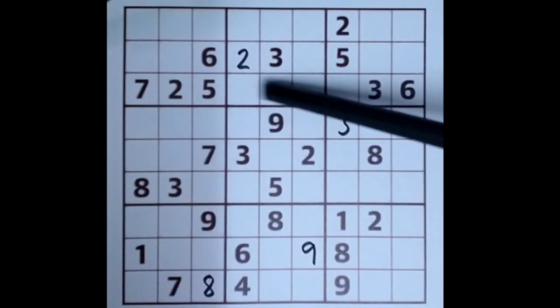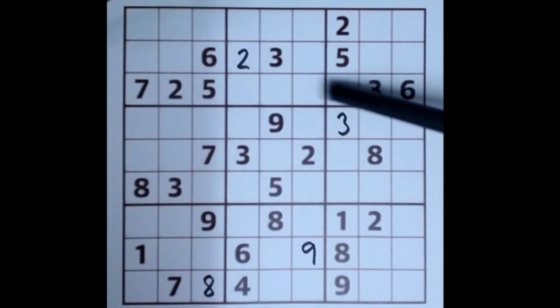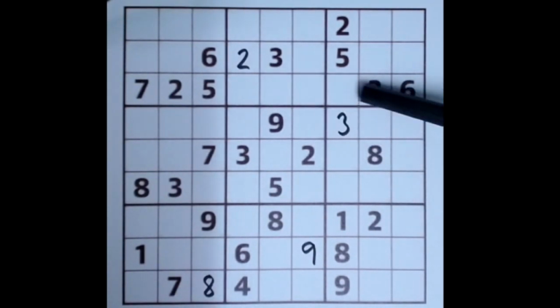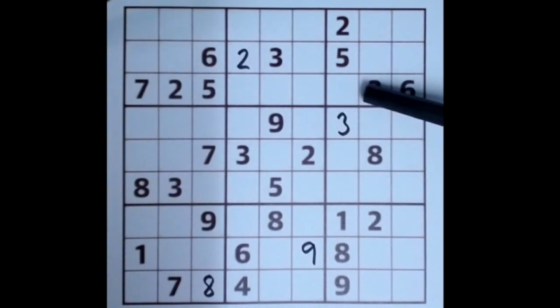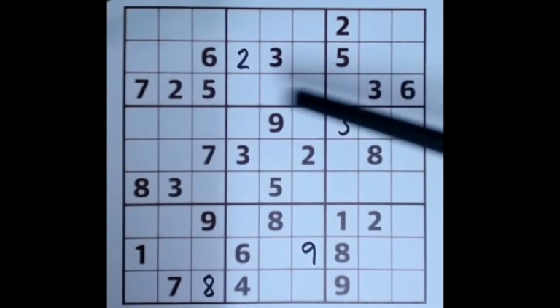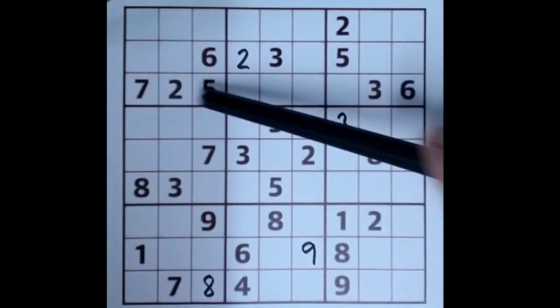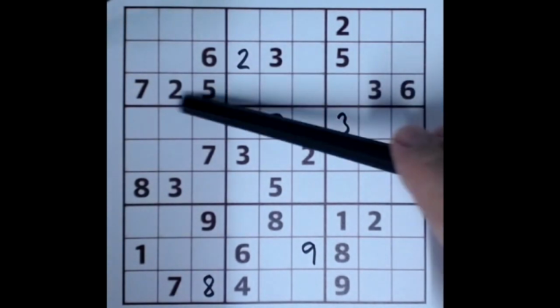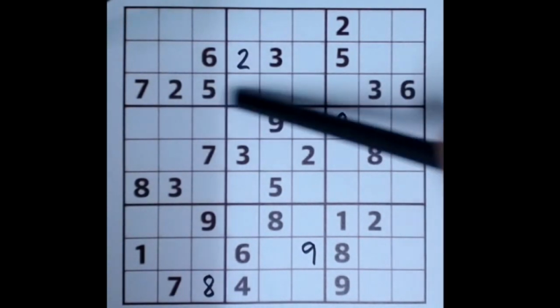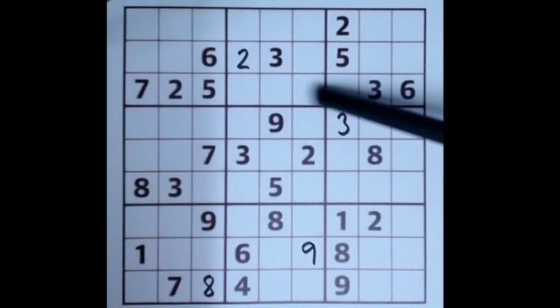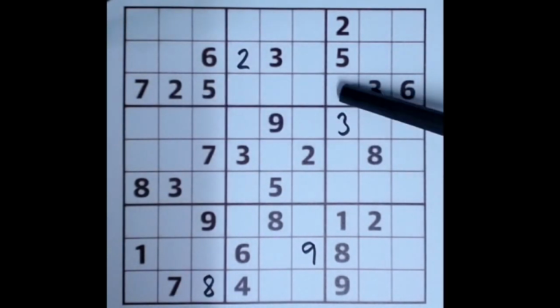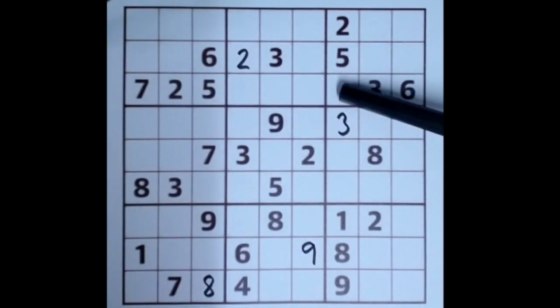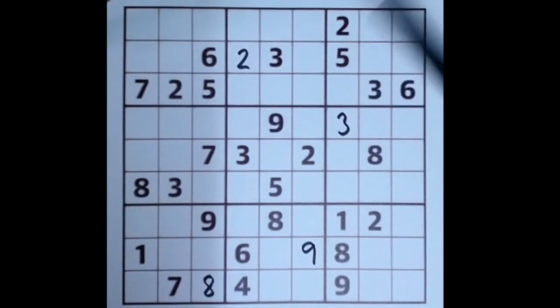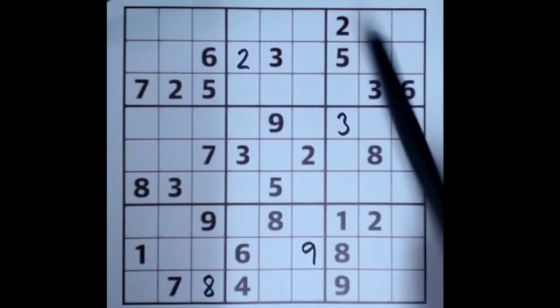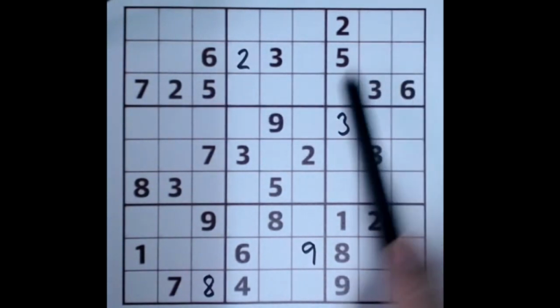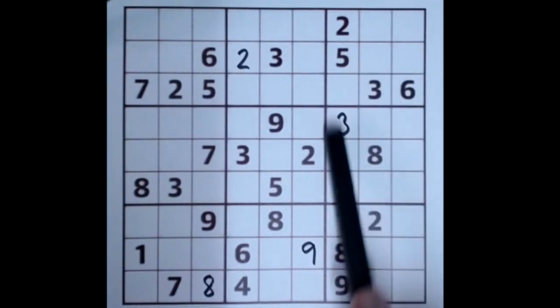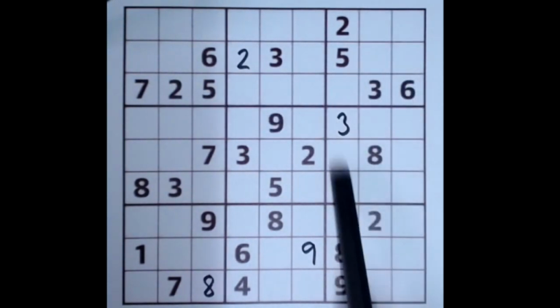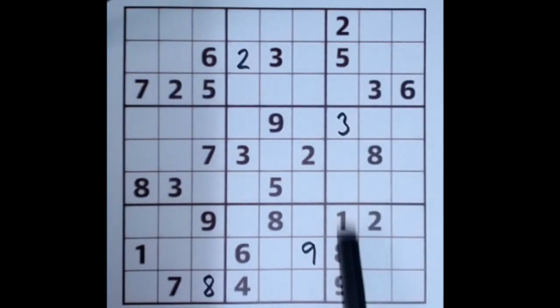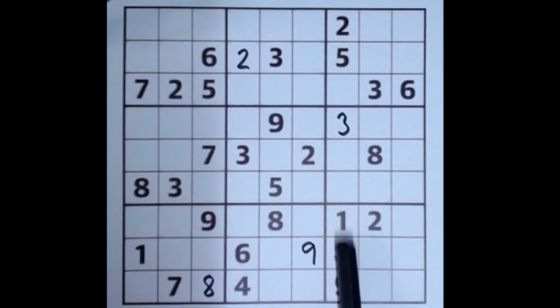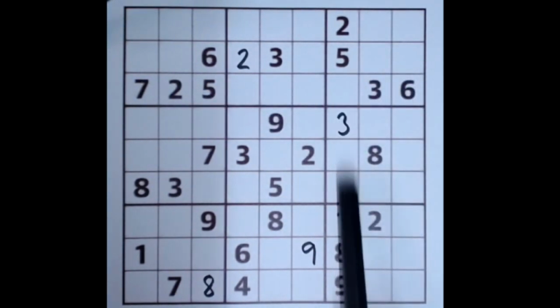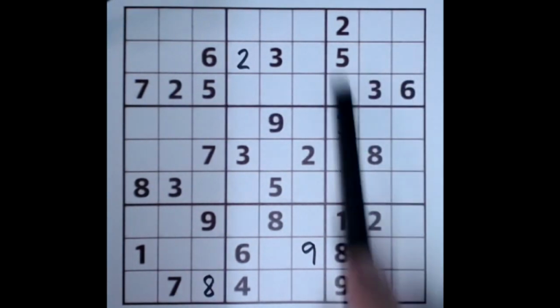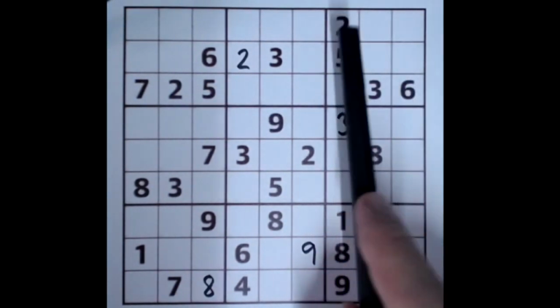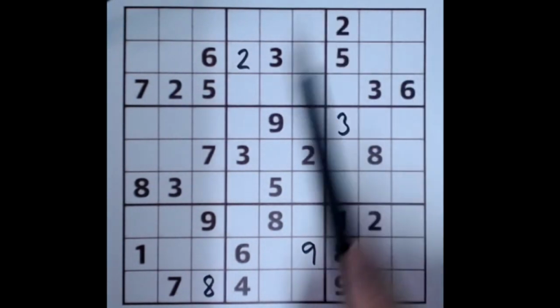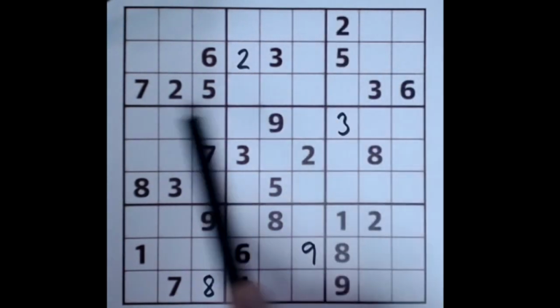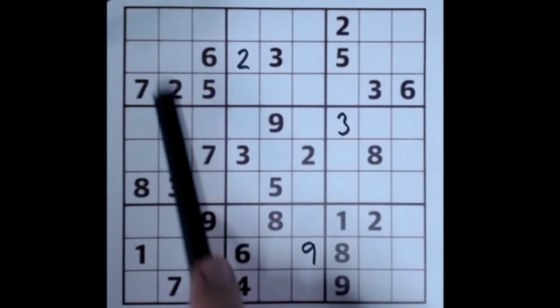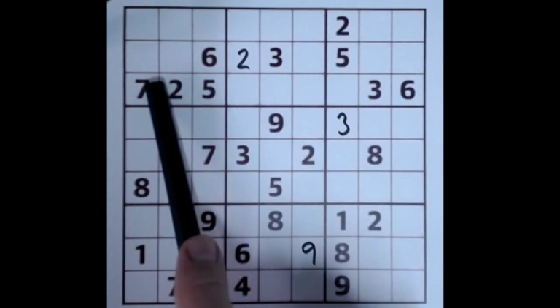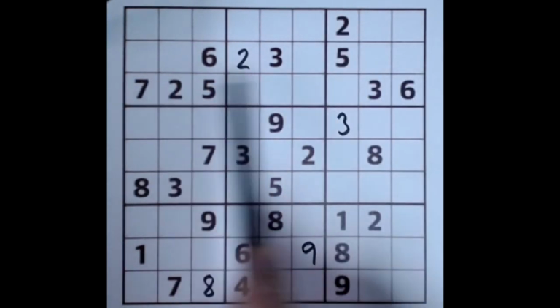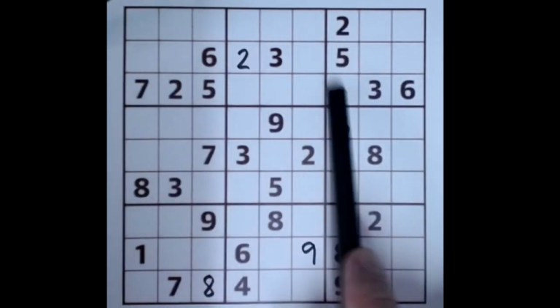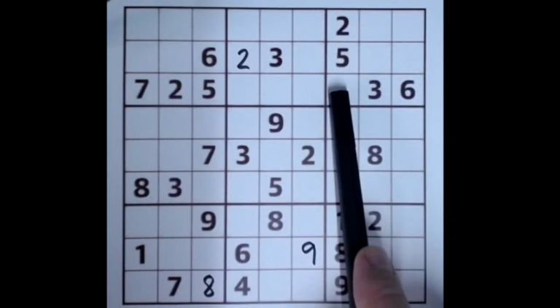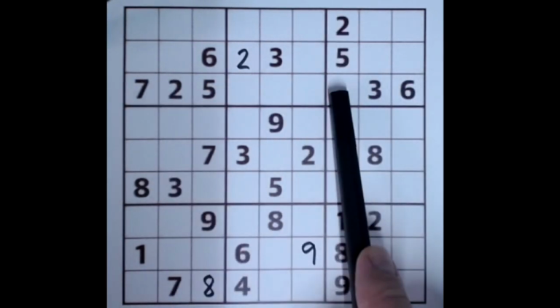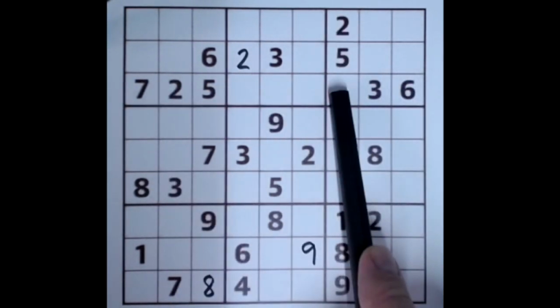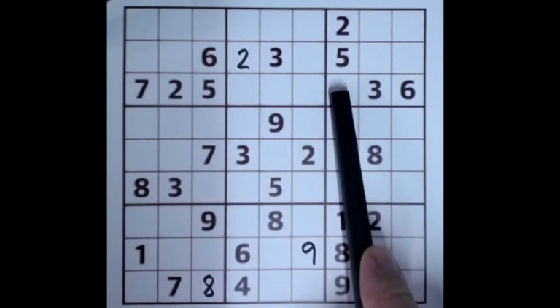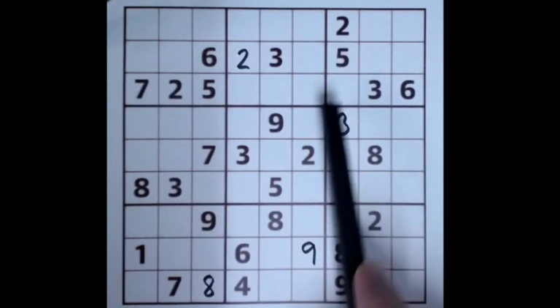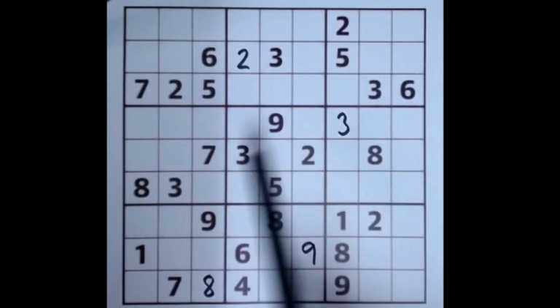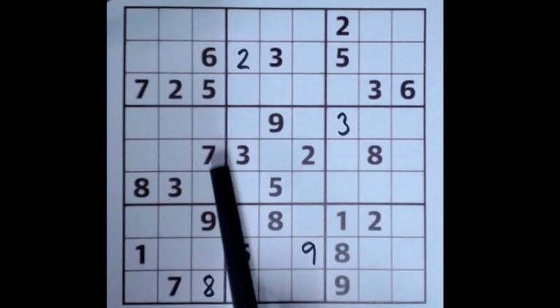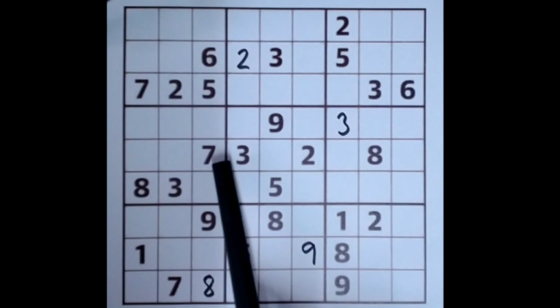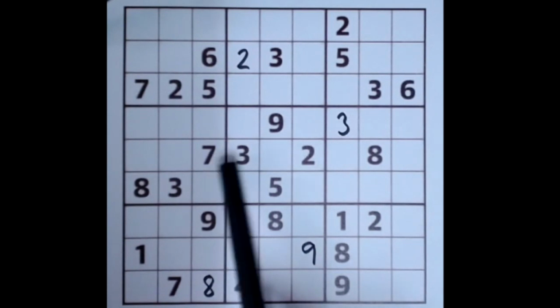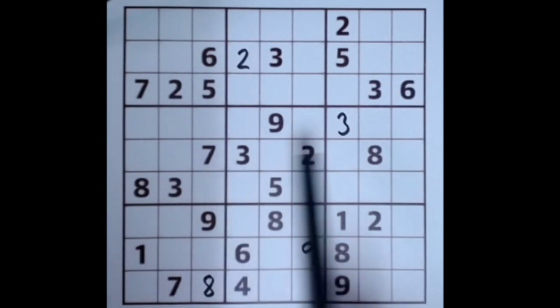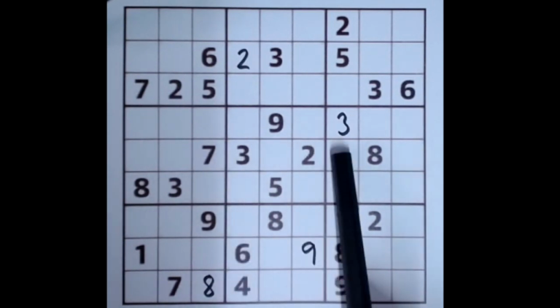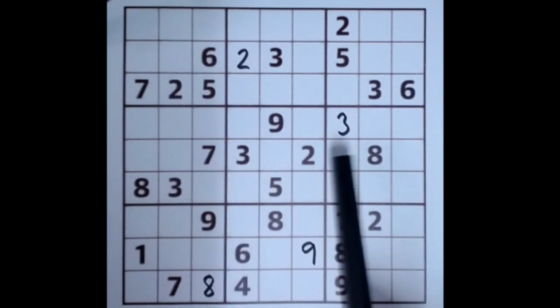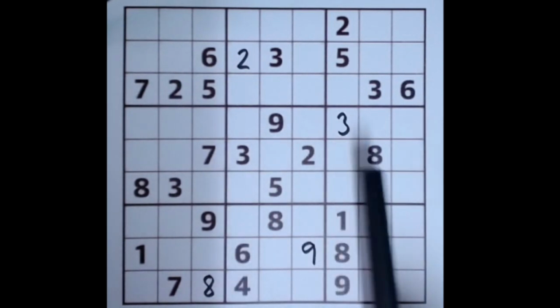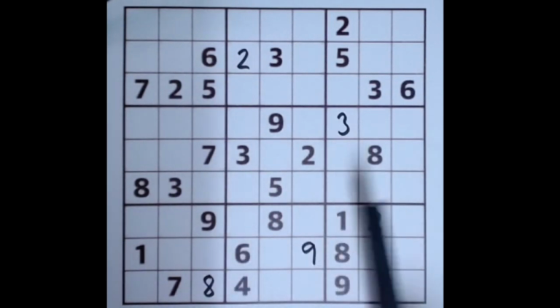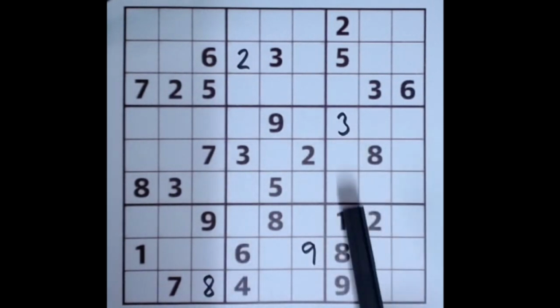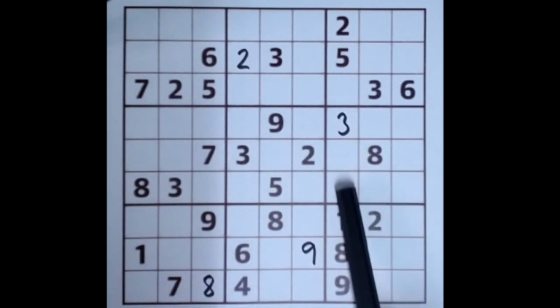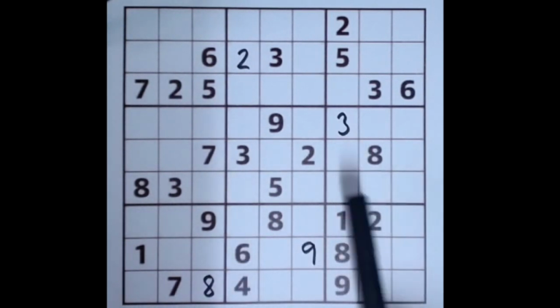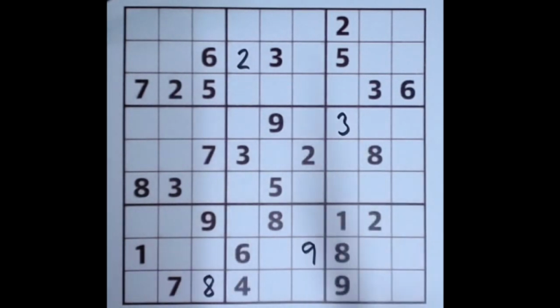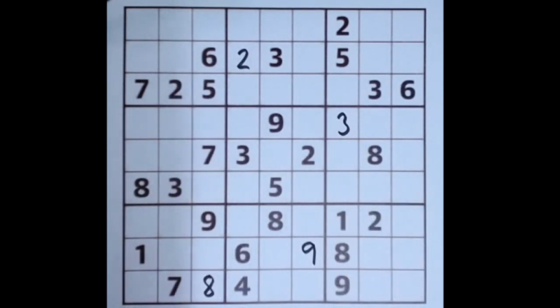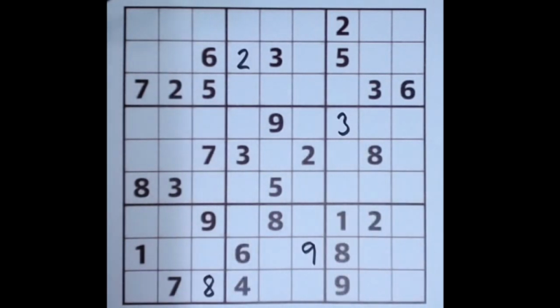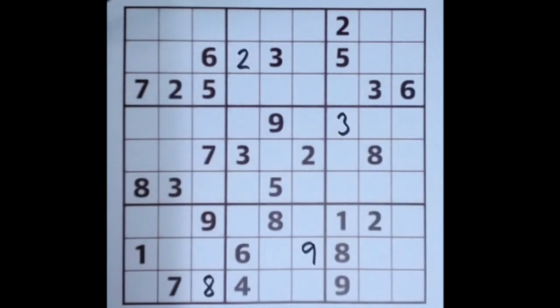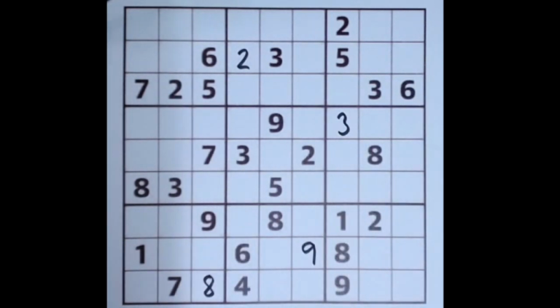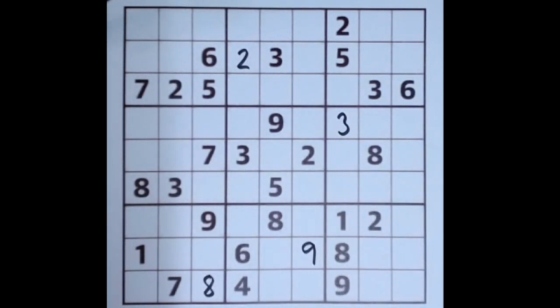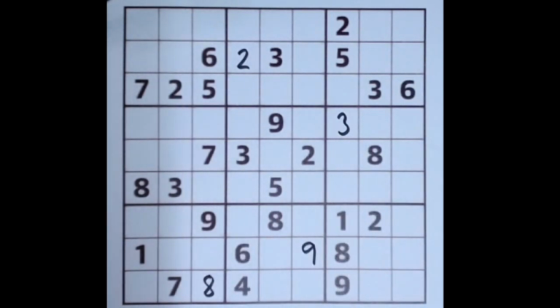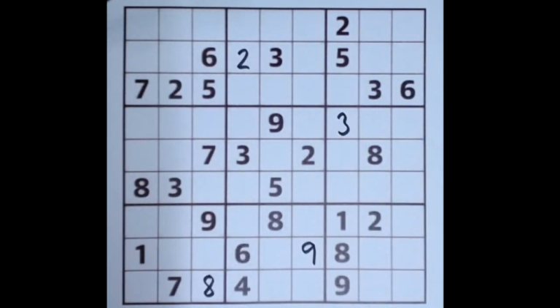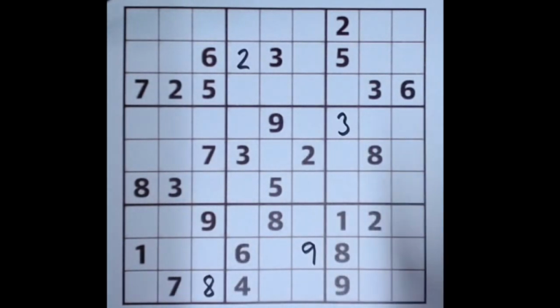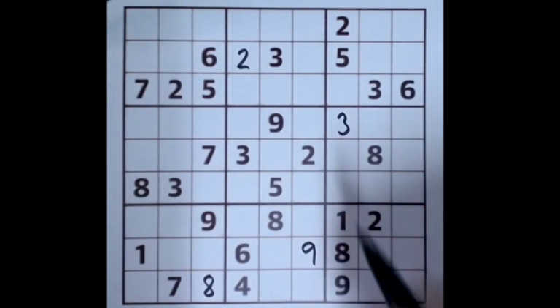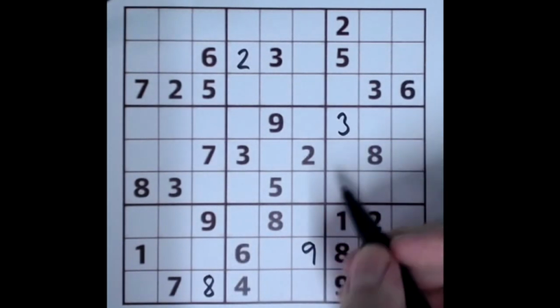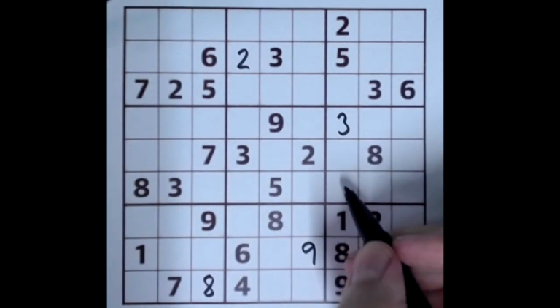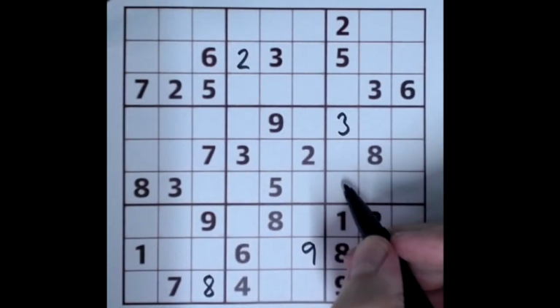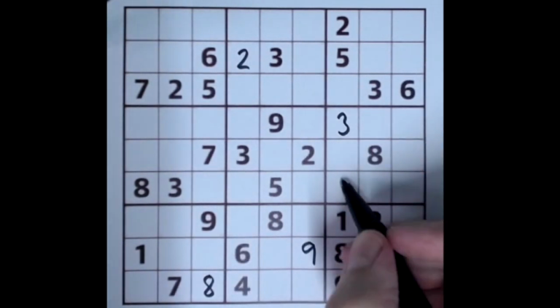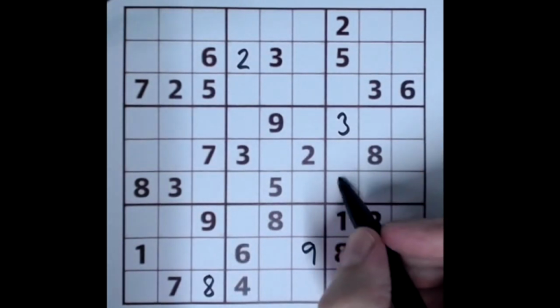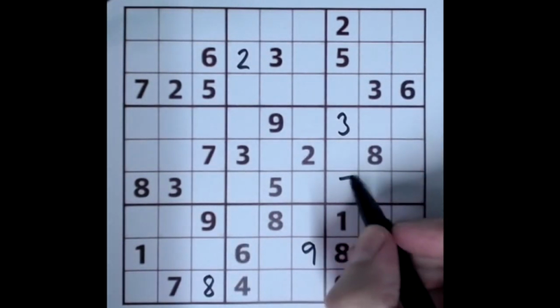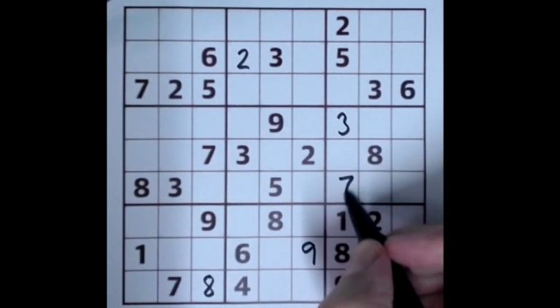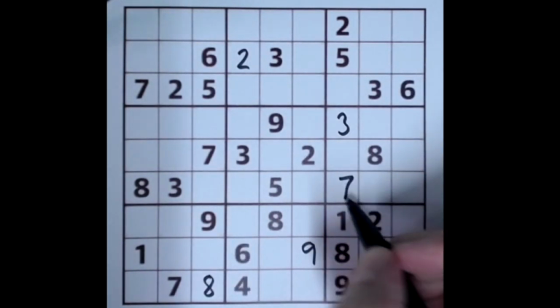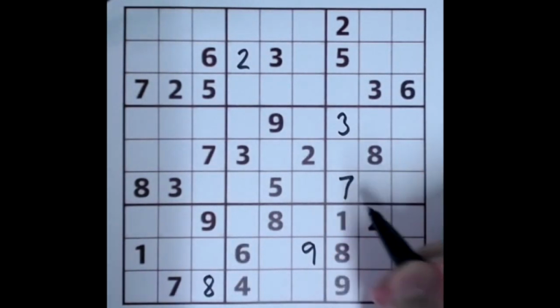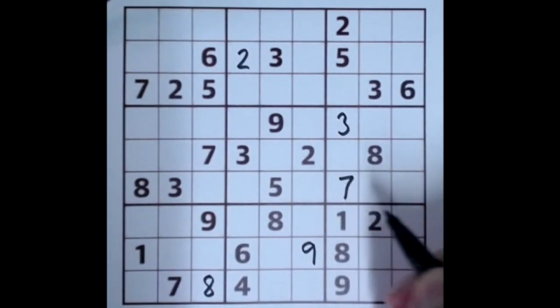Seven — we don't yet have a seven in this column, but there's a seven blocking here and a seven blocking here, so there's only one space we can fill in a seven in that column.